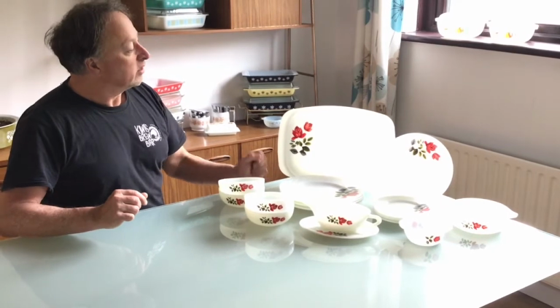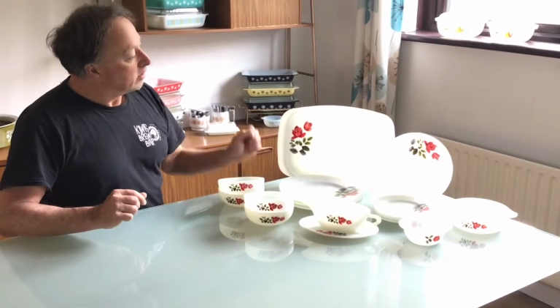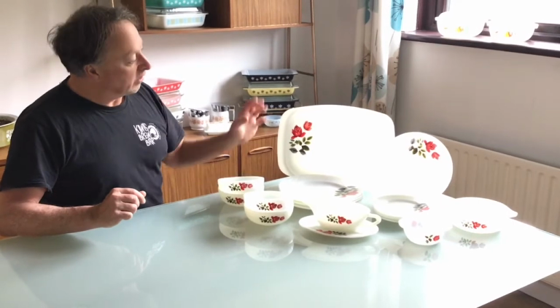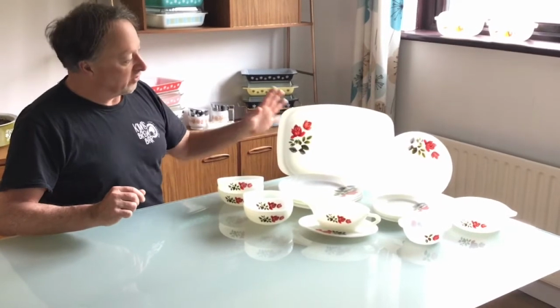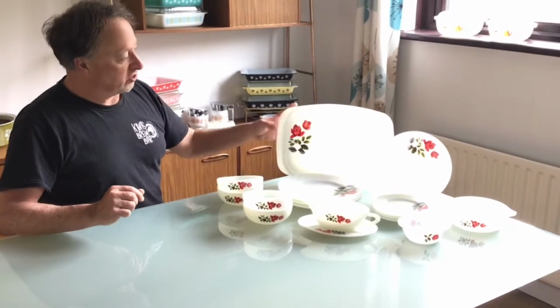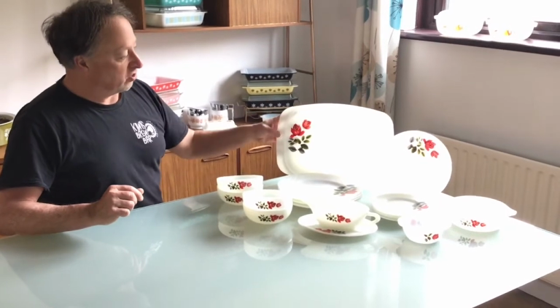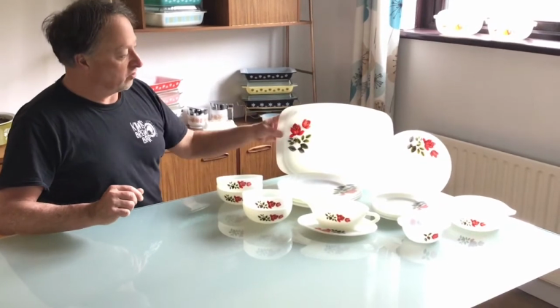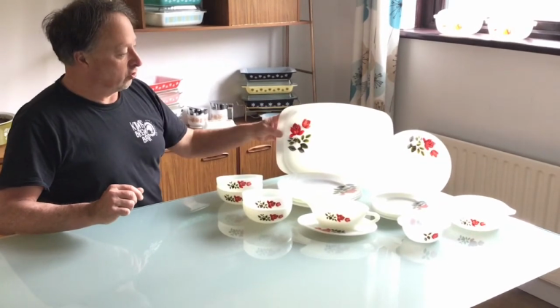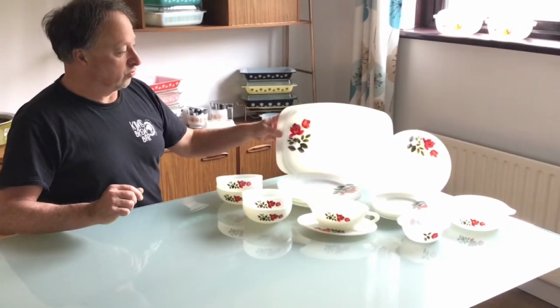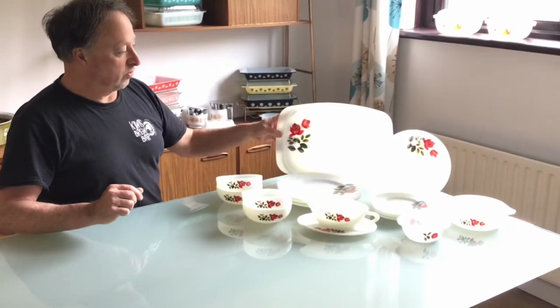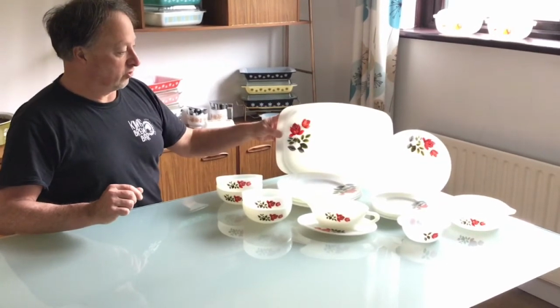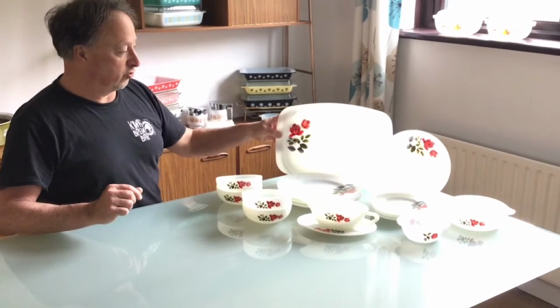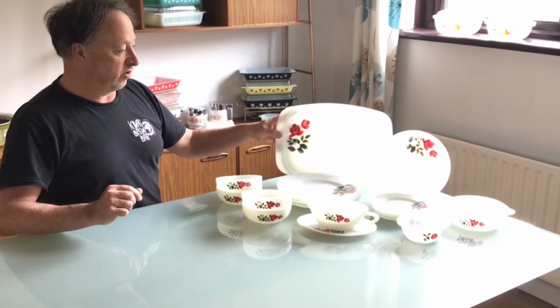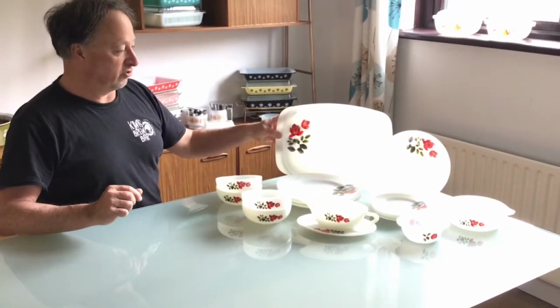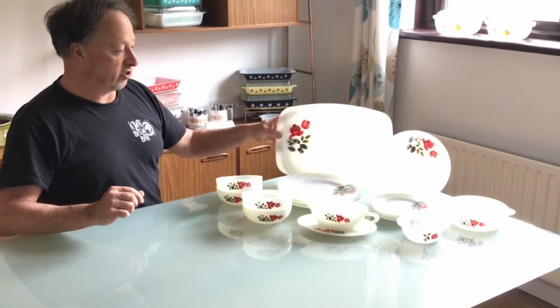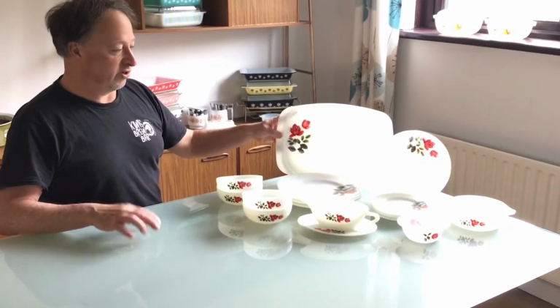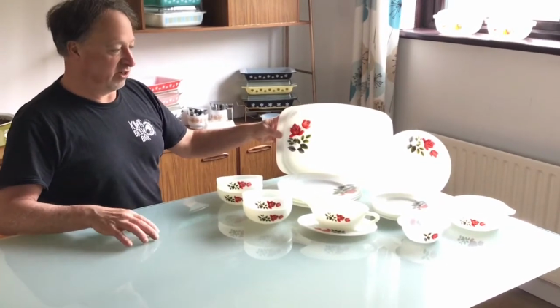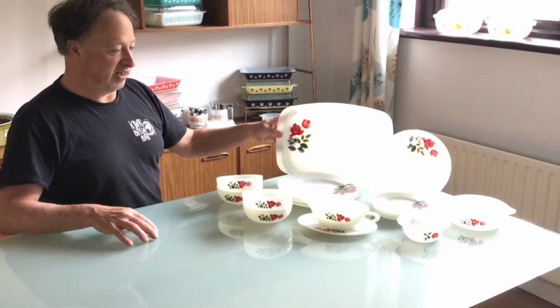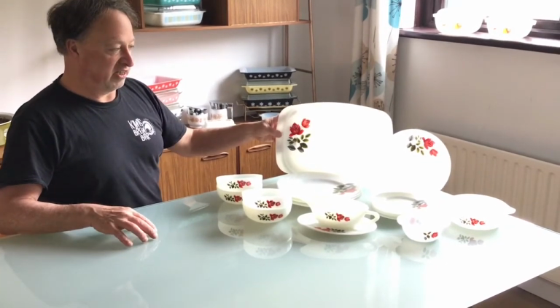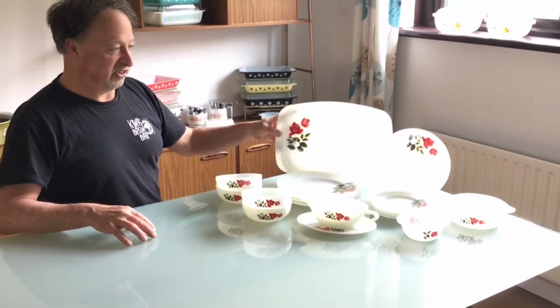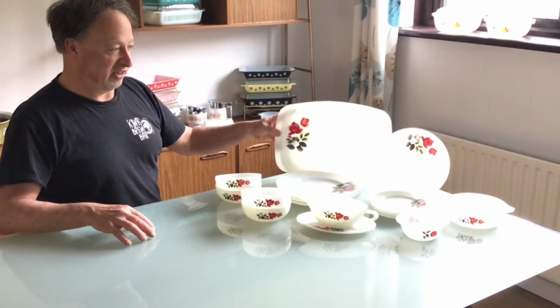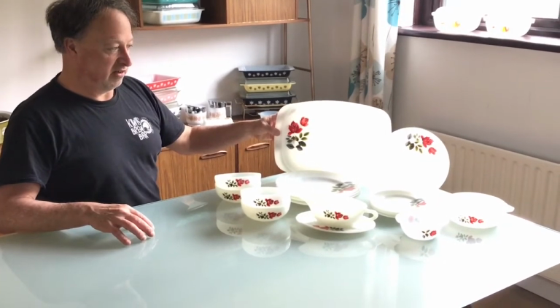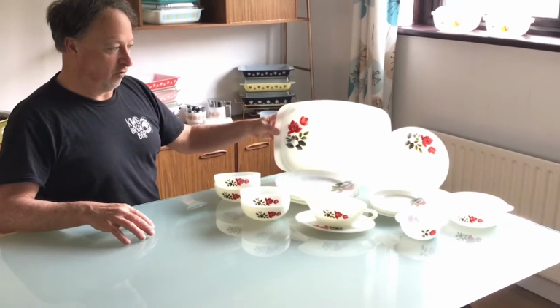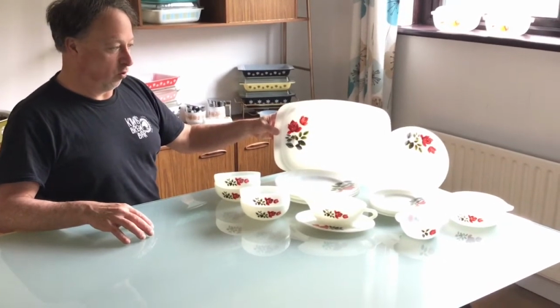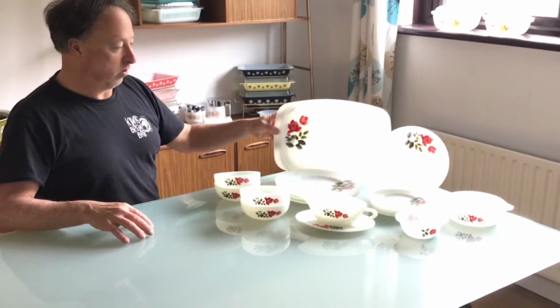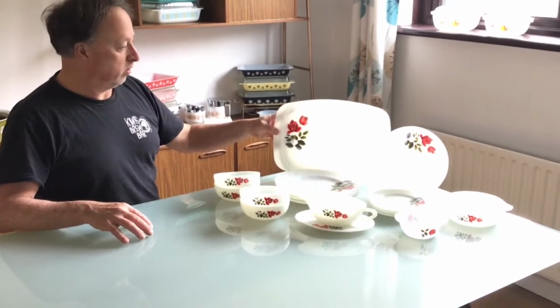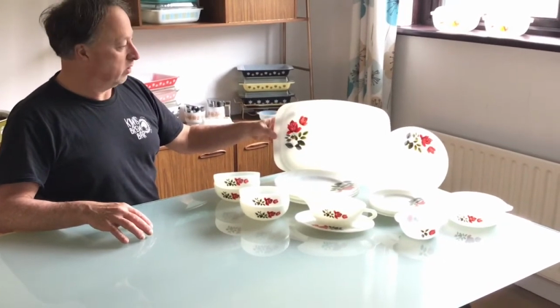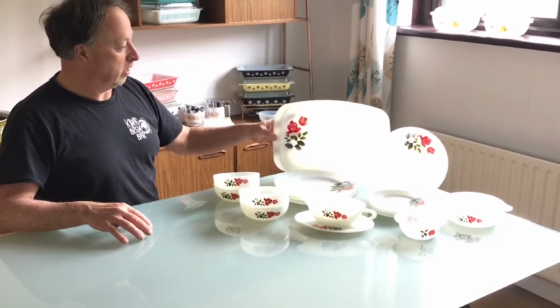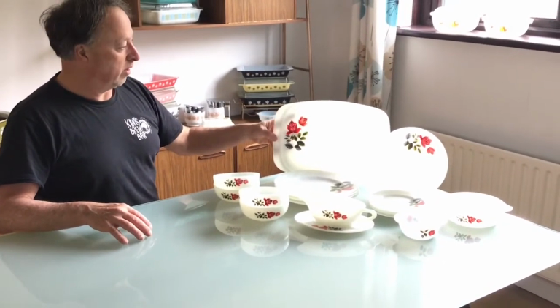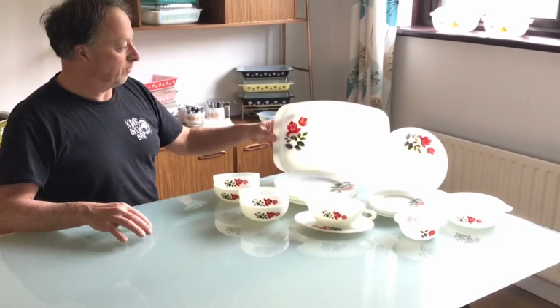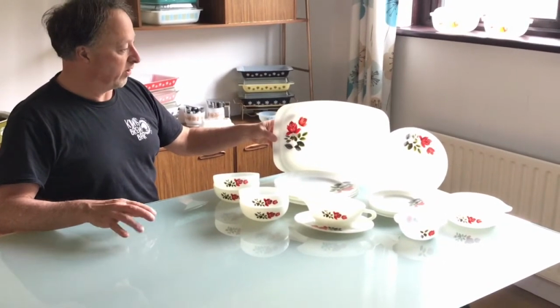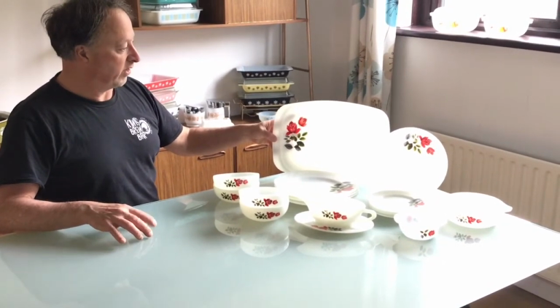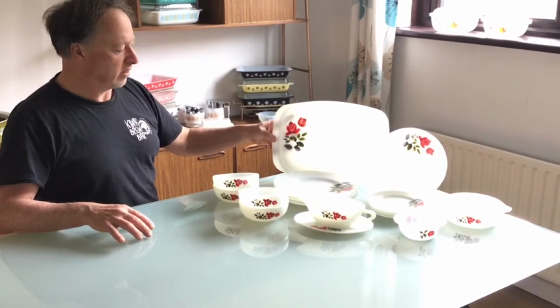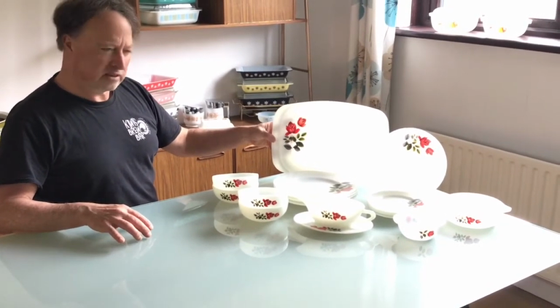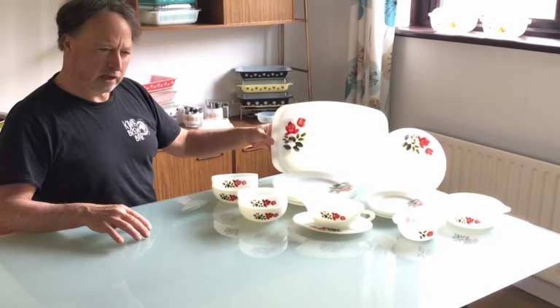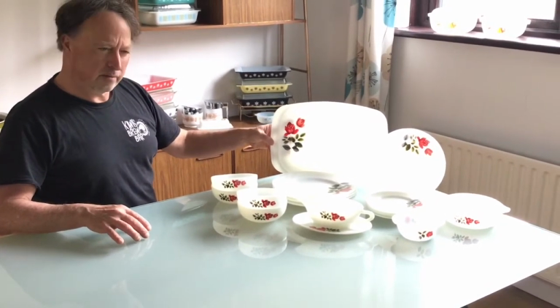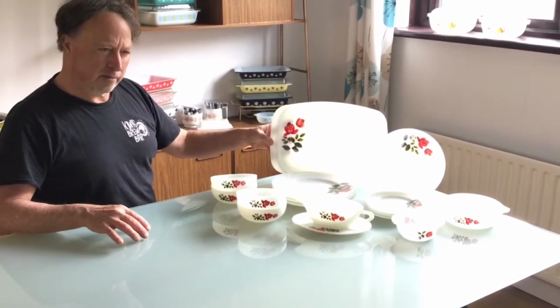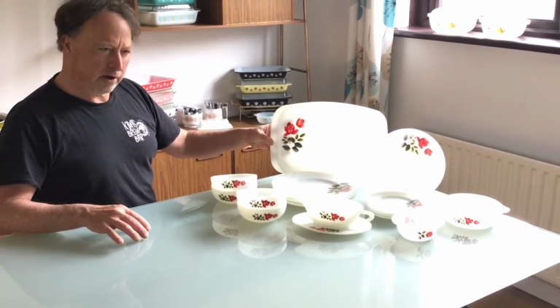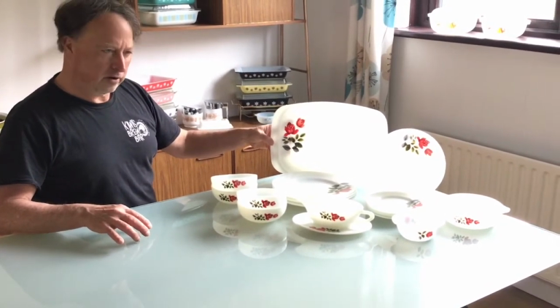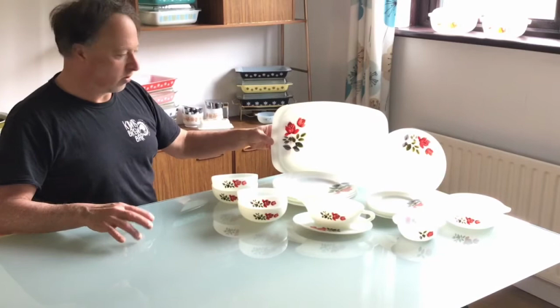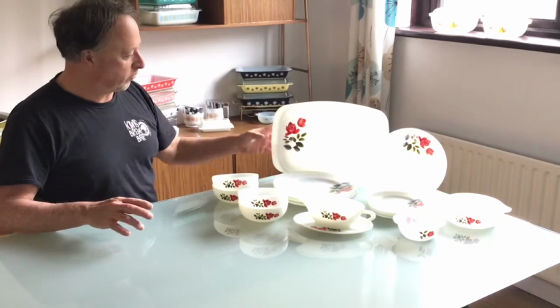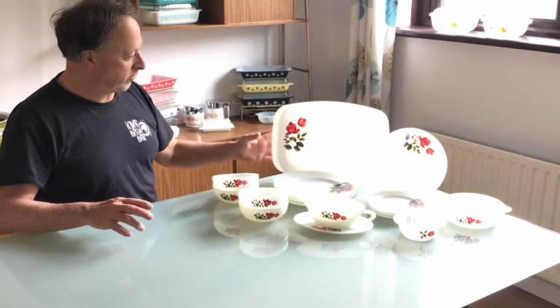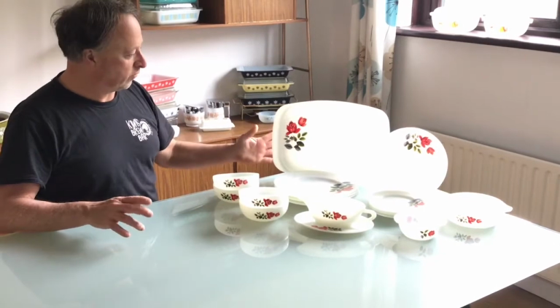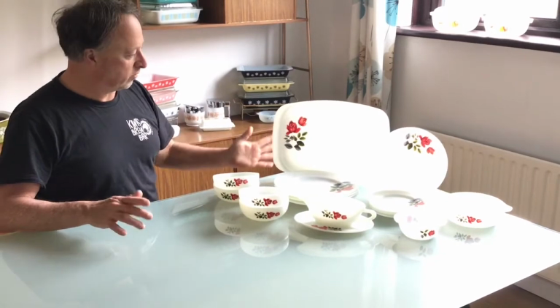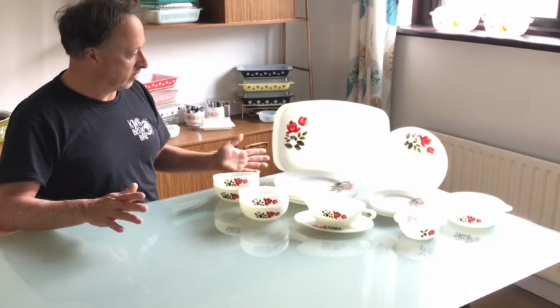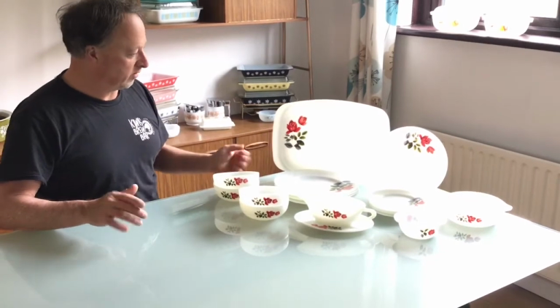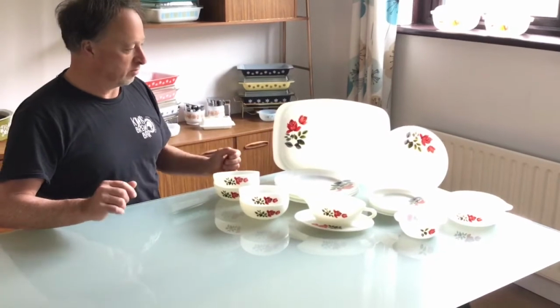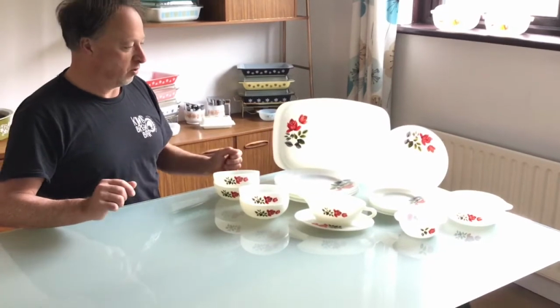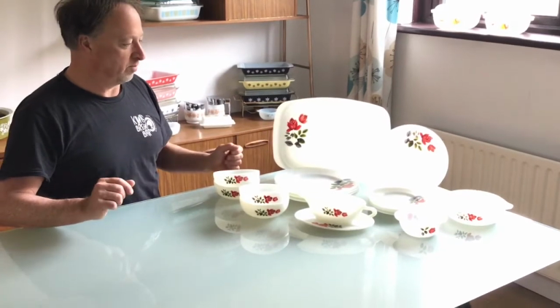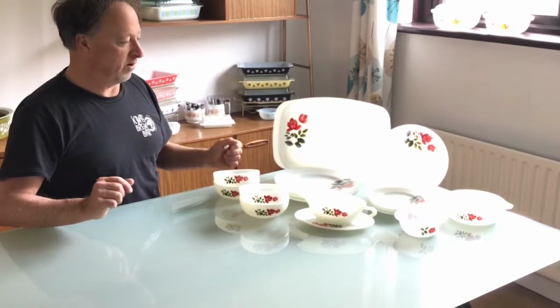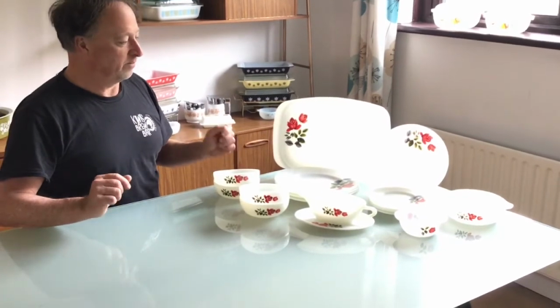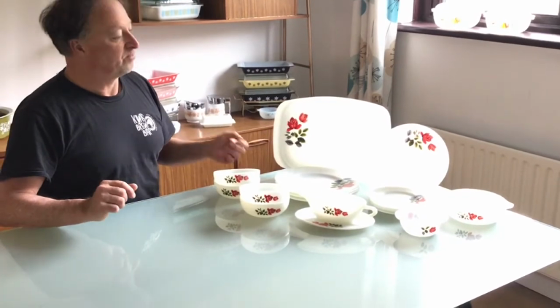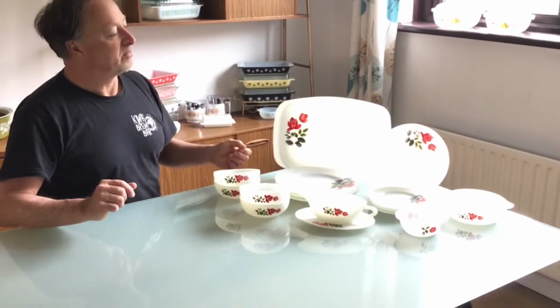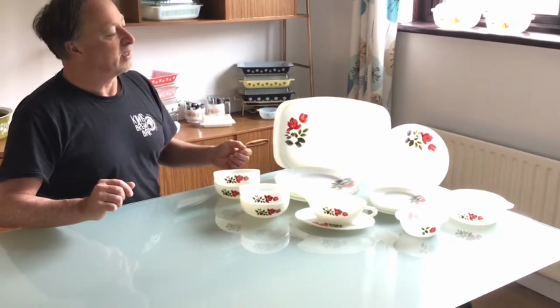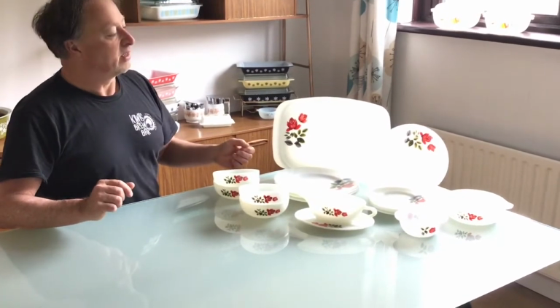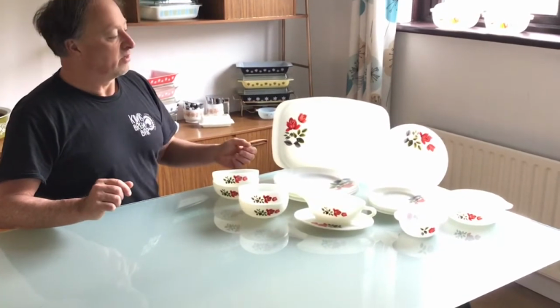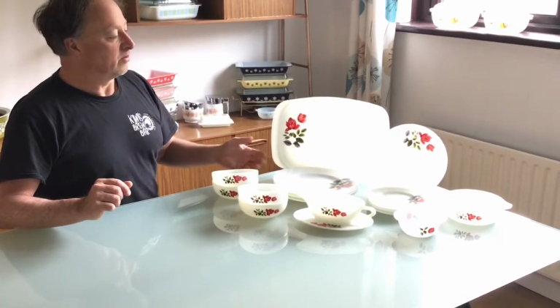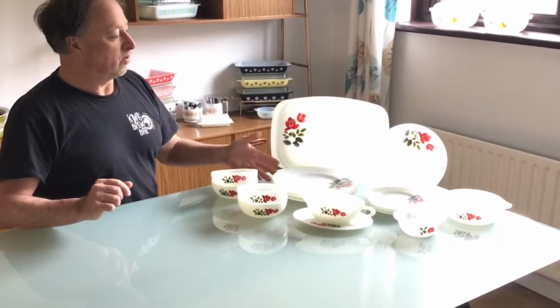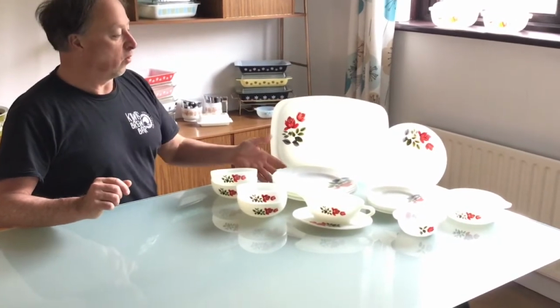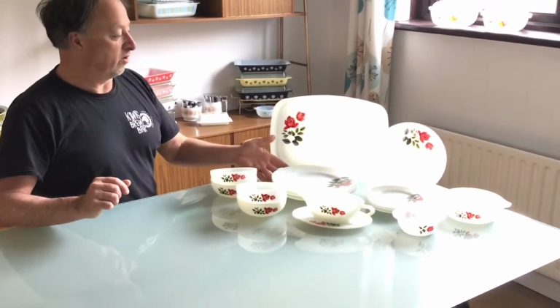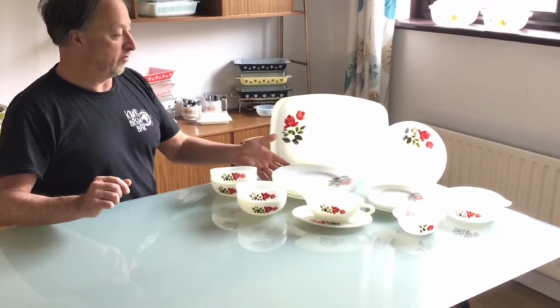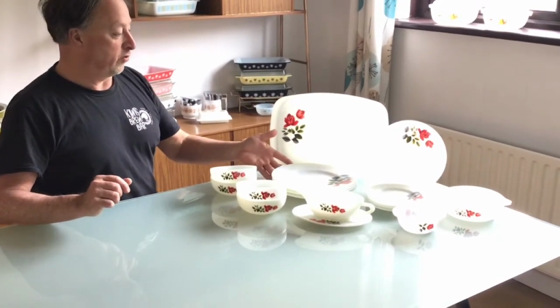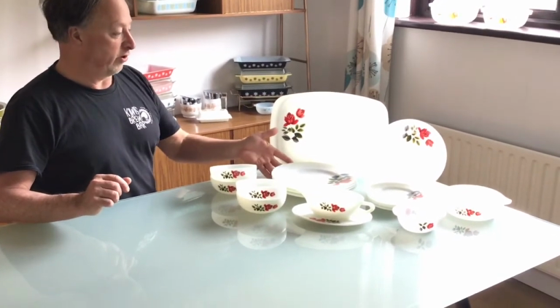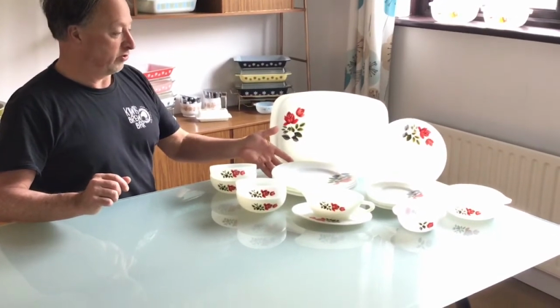This June Rose pattern started in 1964. I can't exactly remember how long it went for at this point, but only a few years.